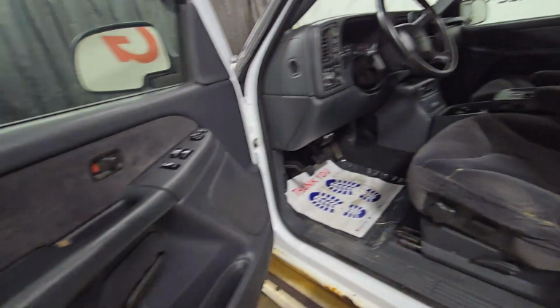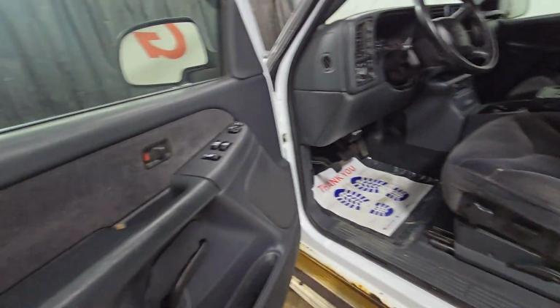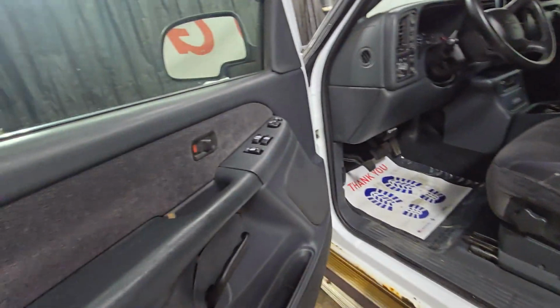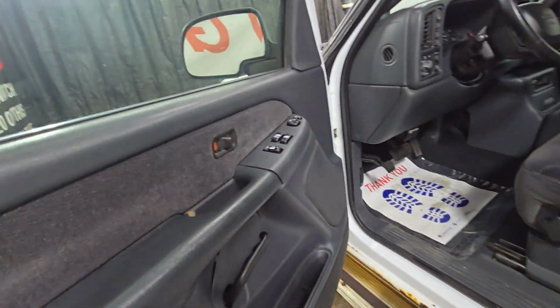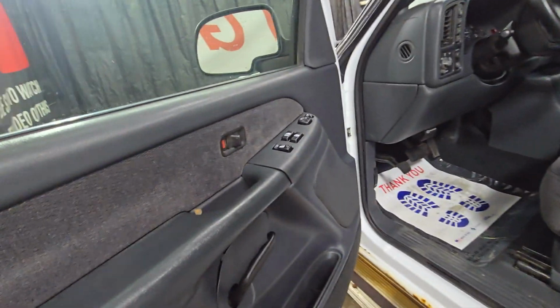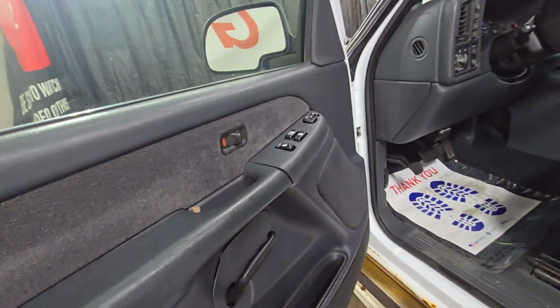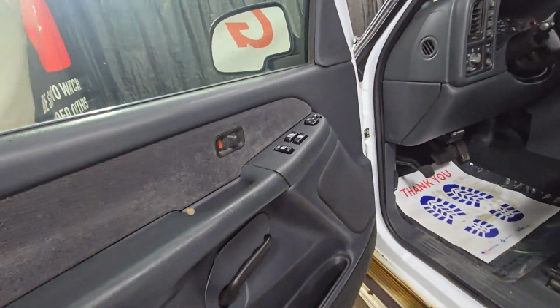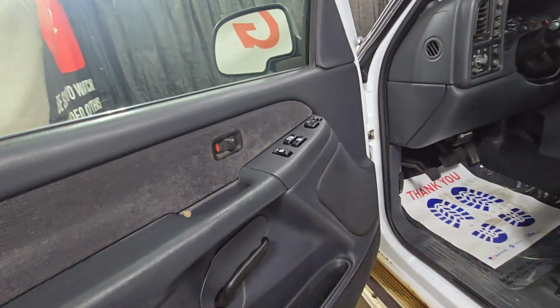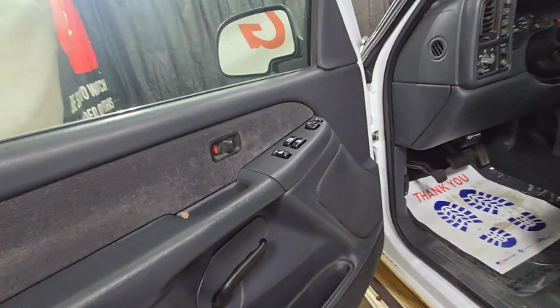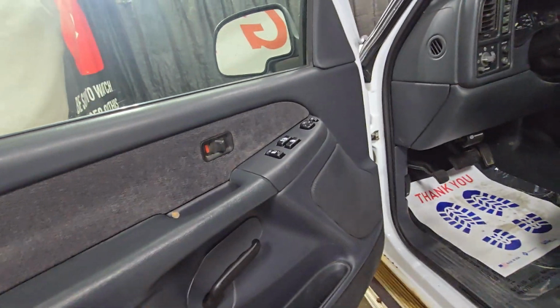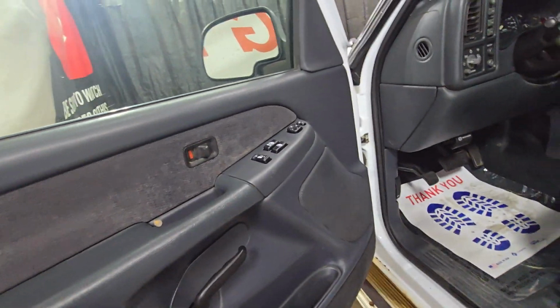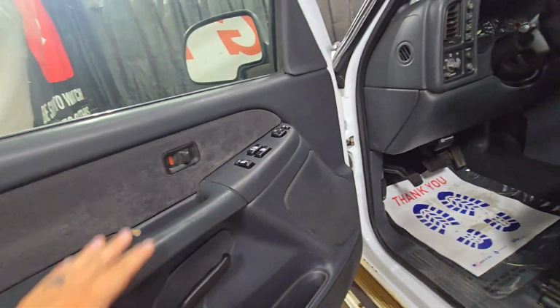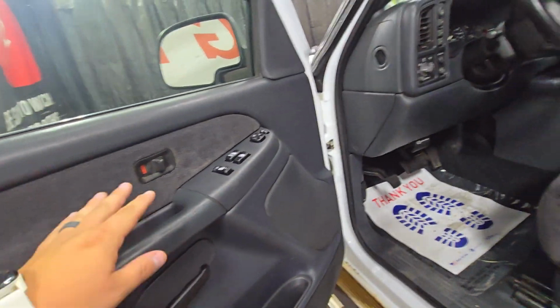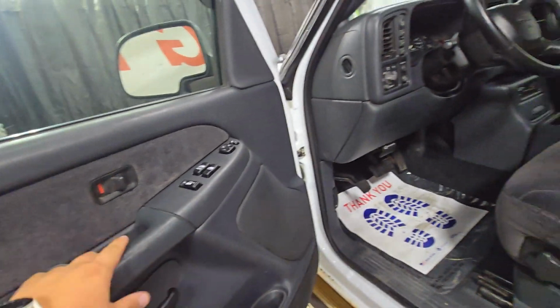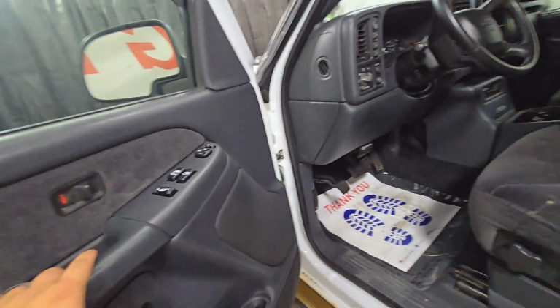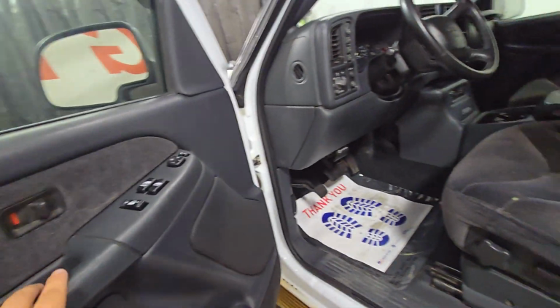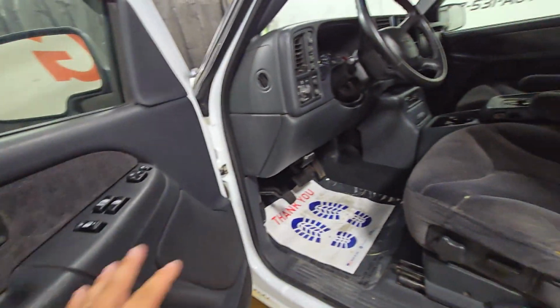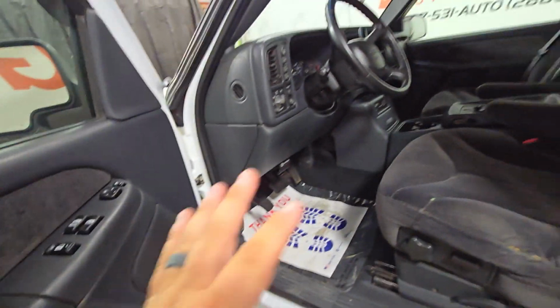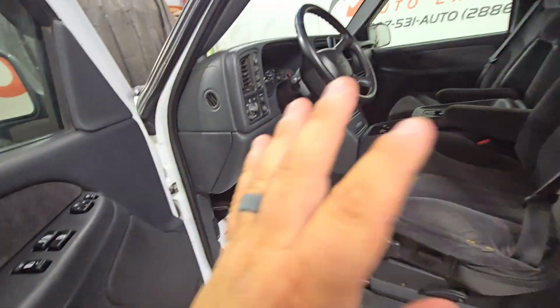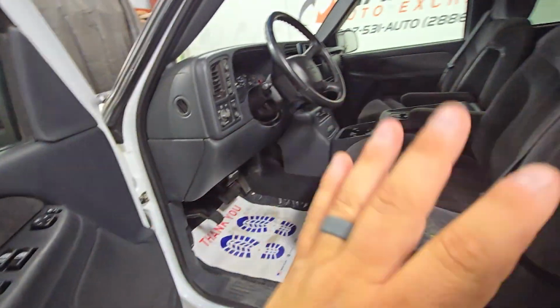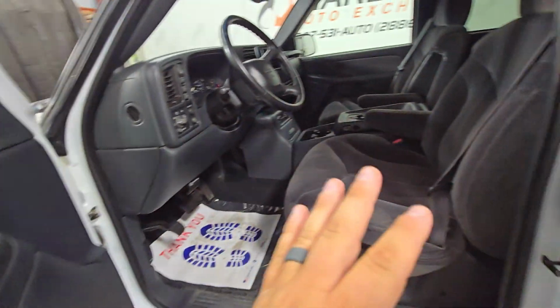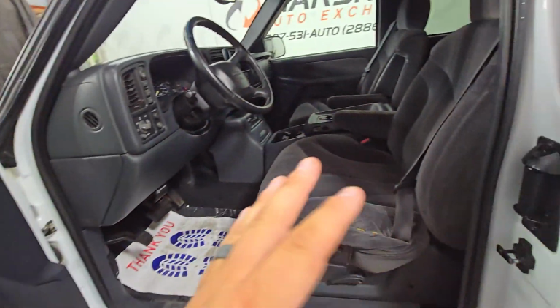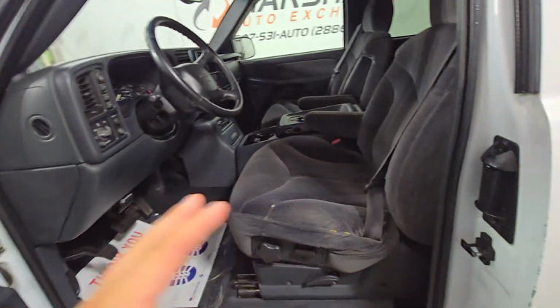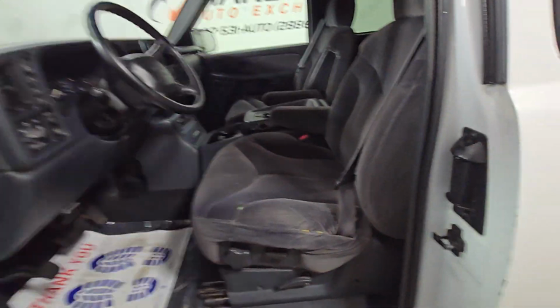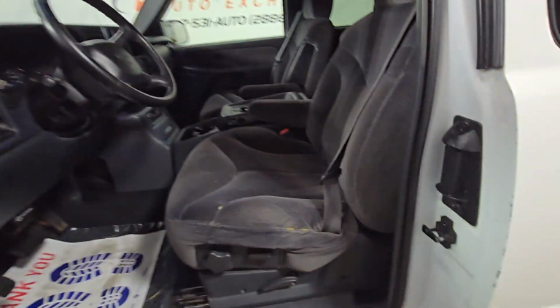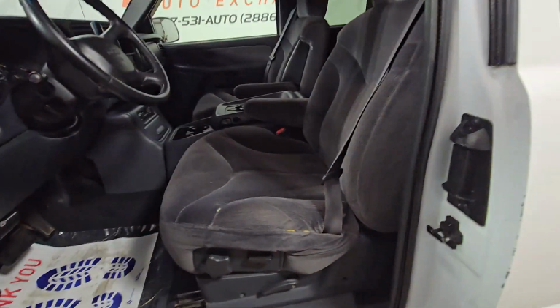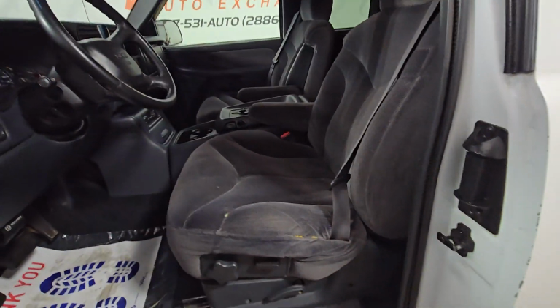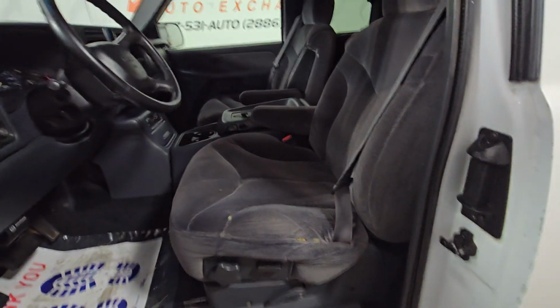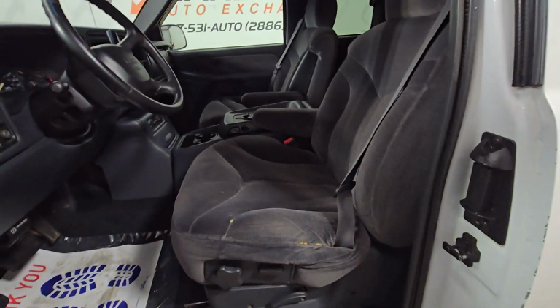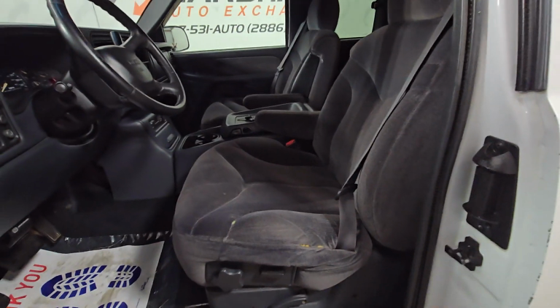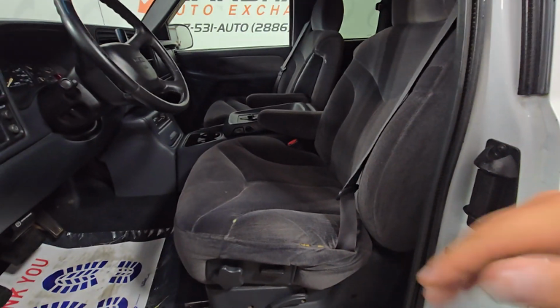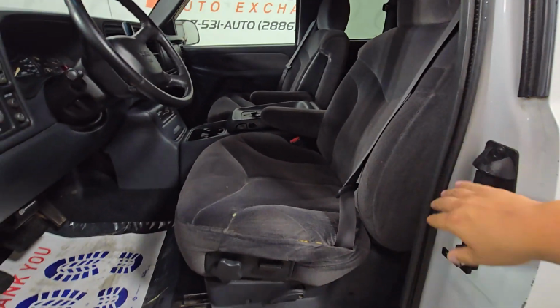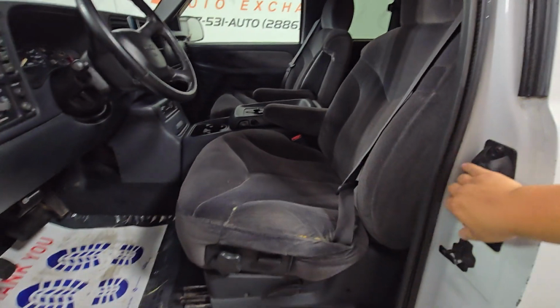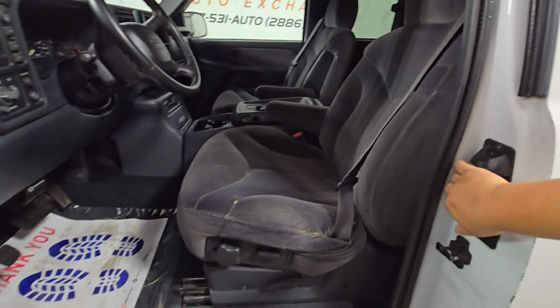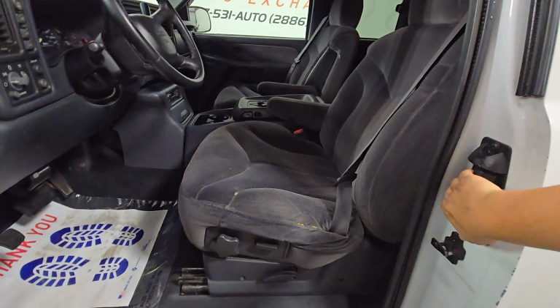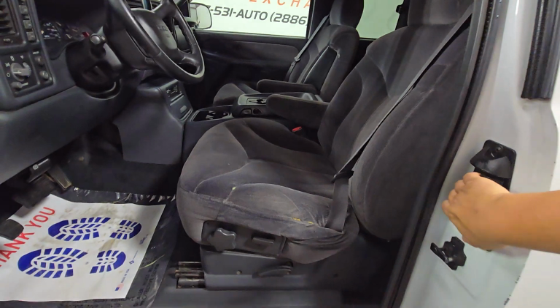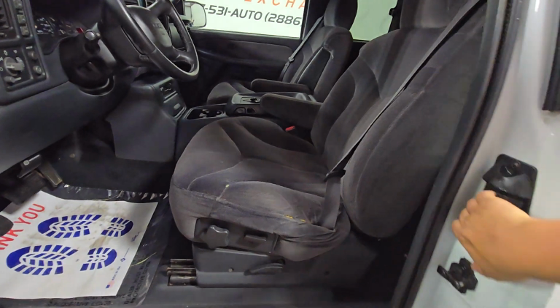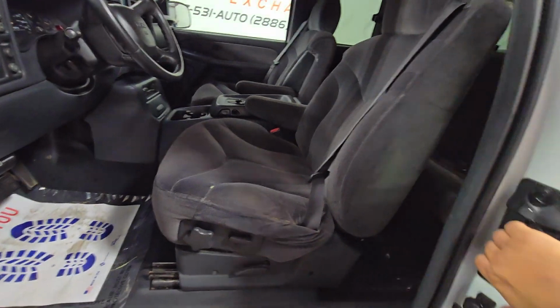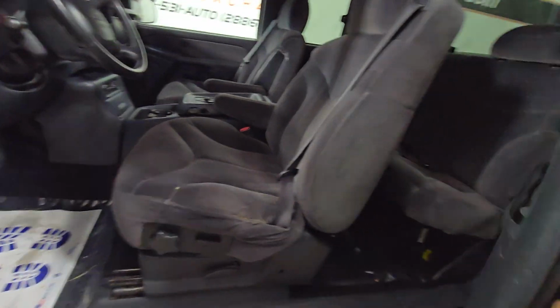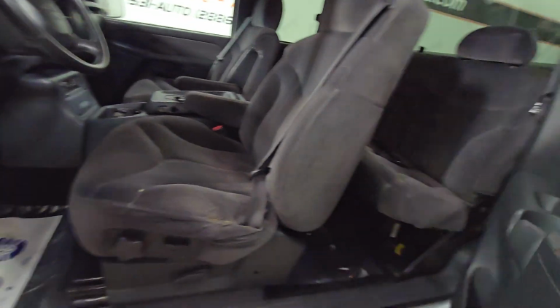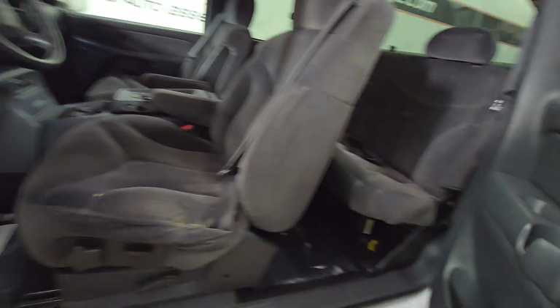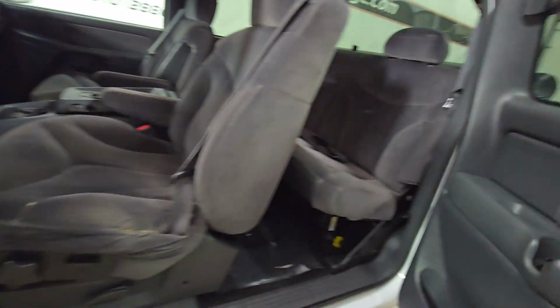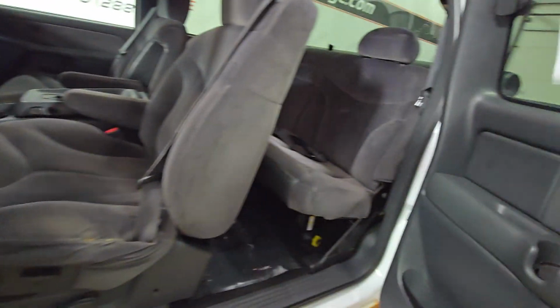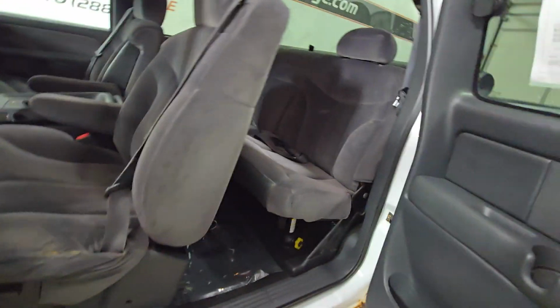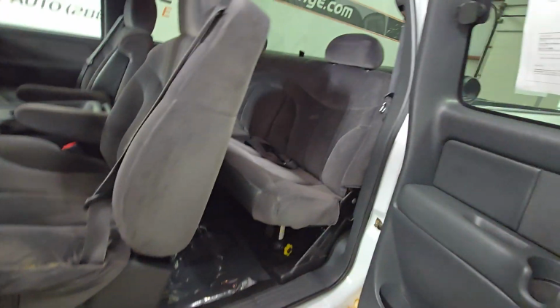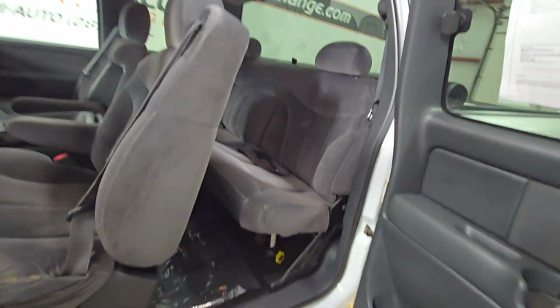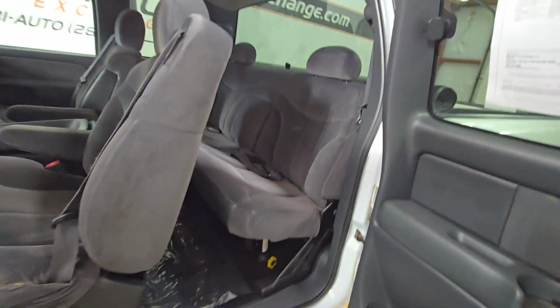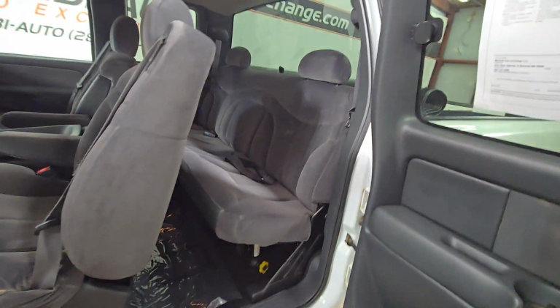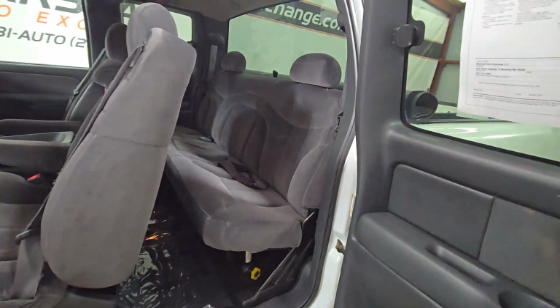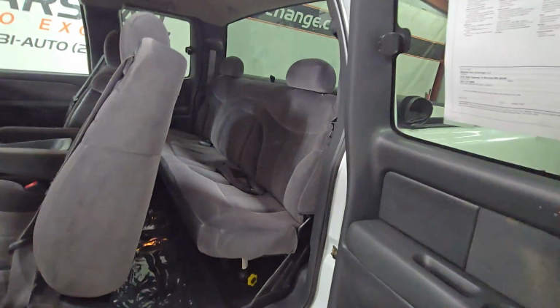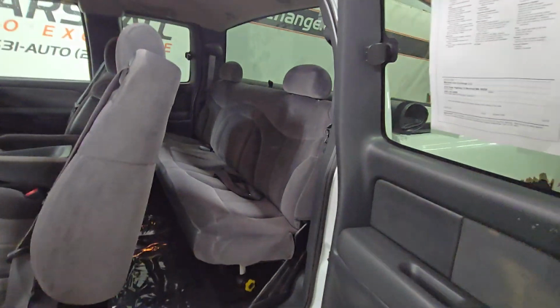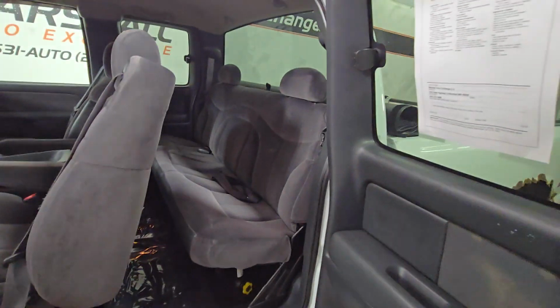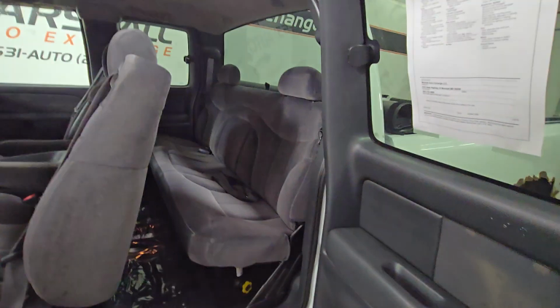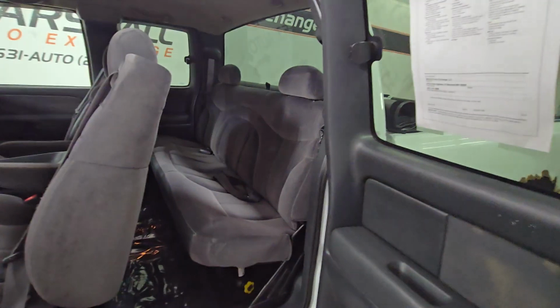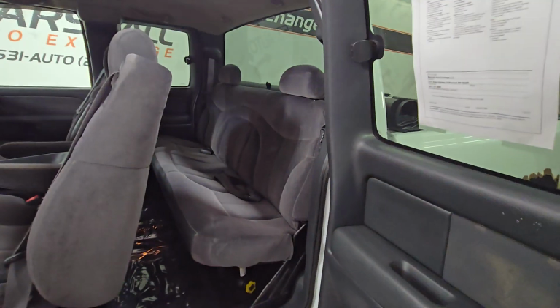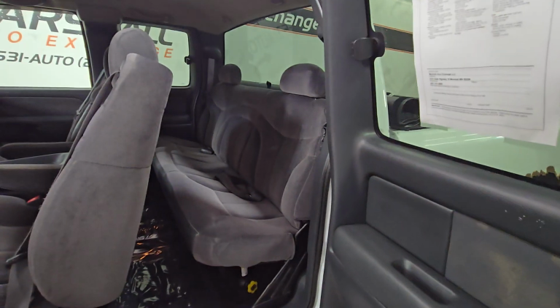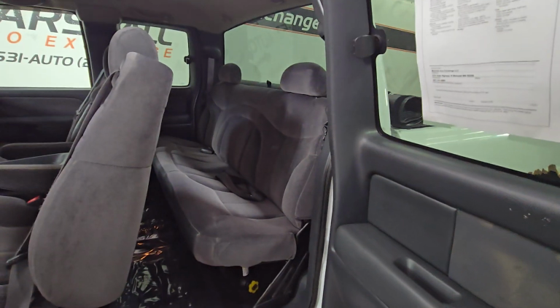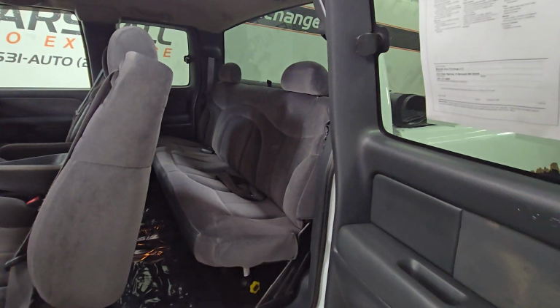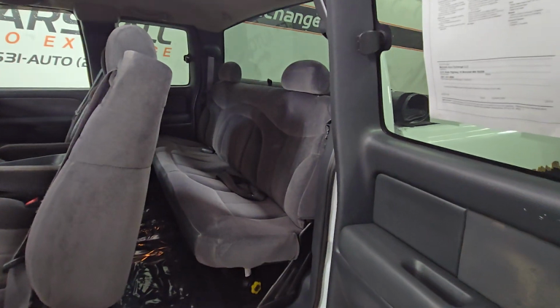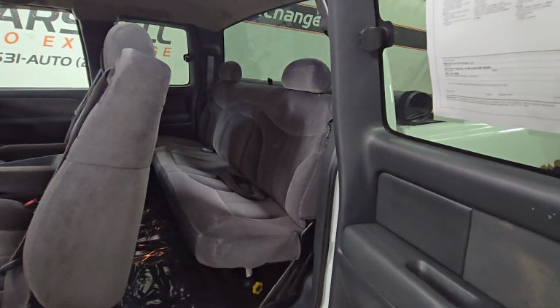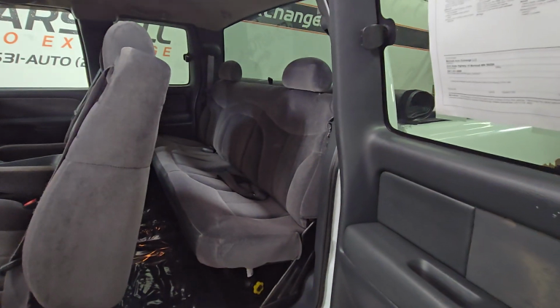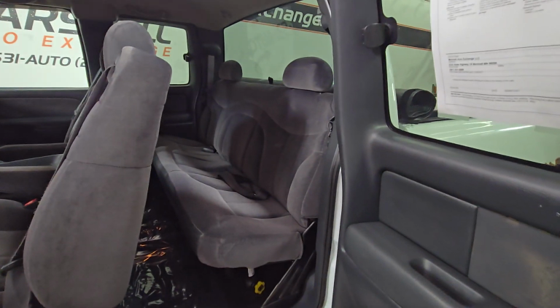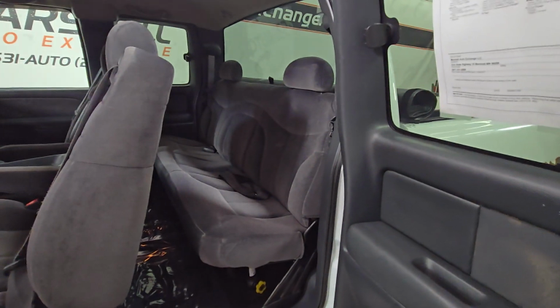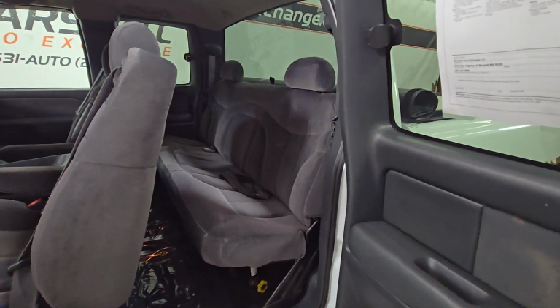Power windows, power mirrors, power door locks, power driver seat. It is the flip open doors.